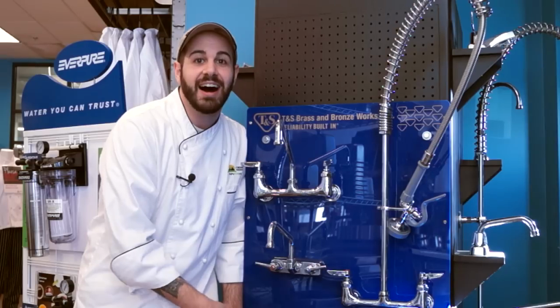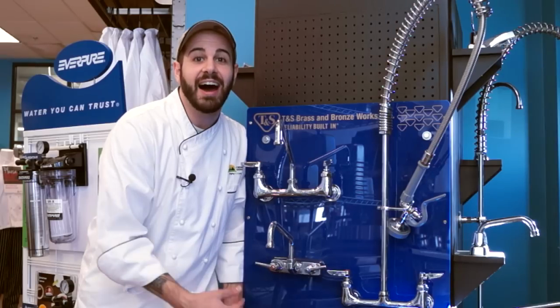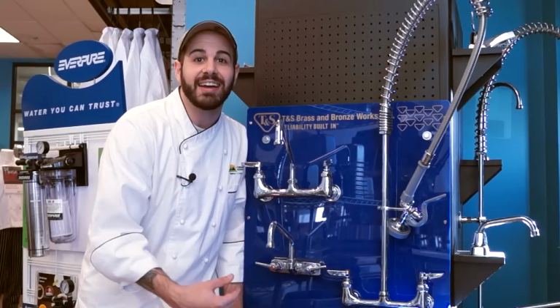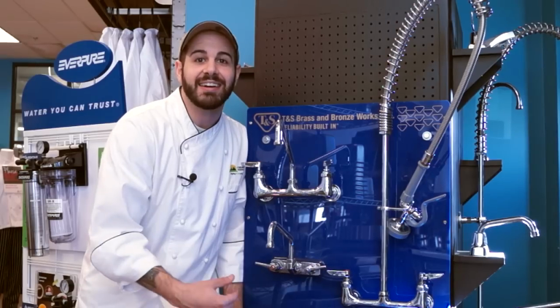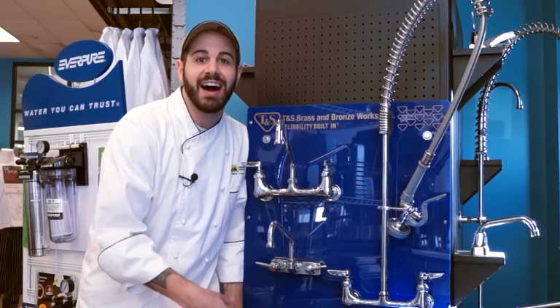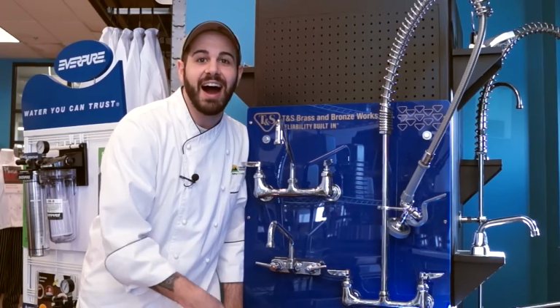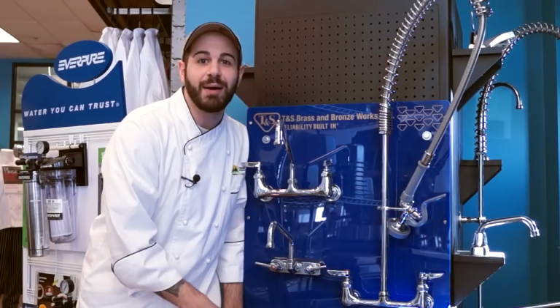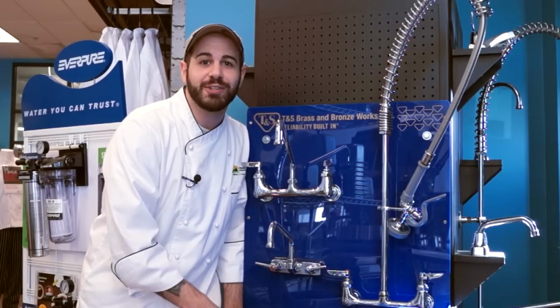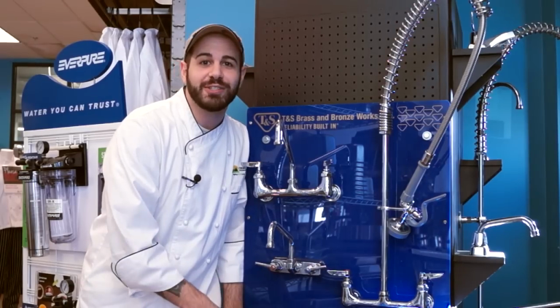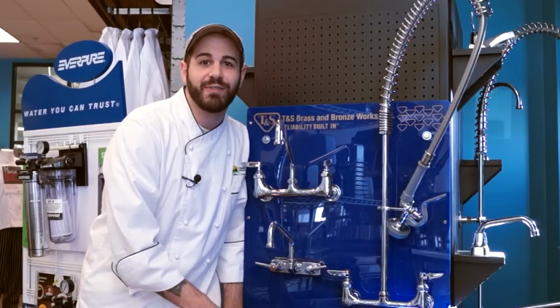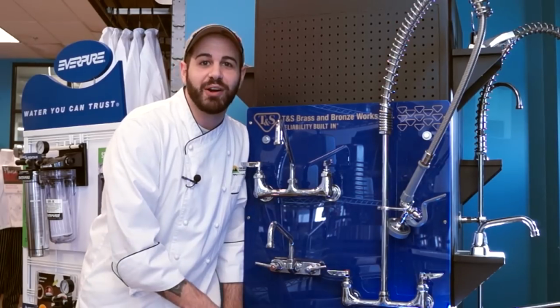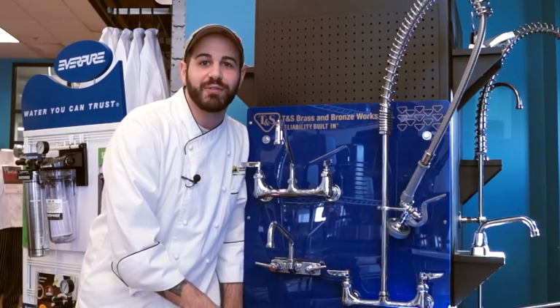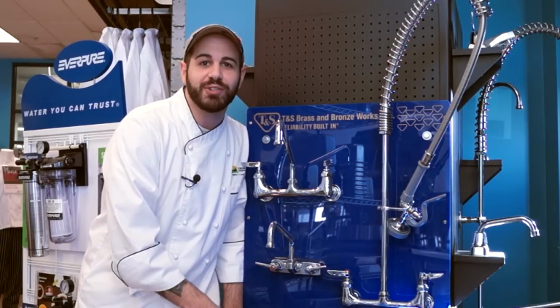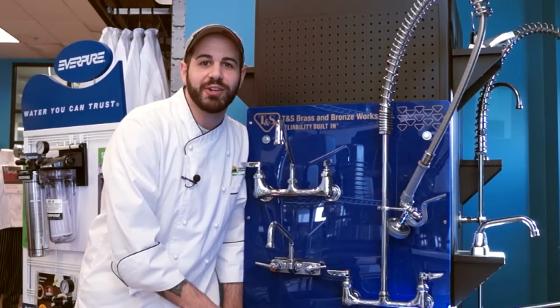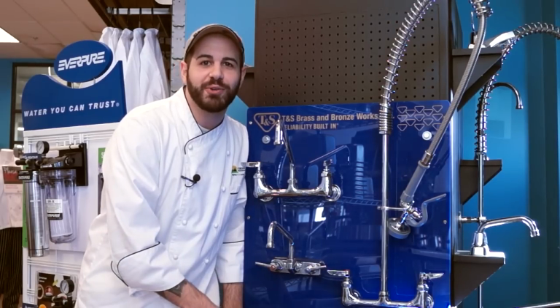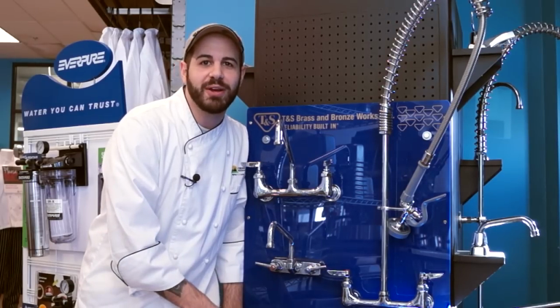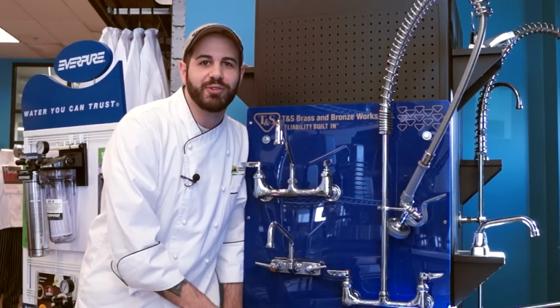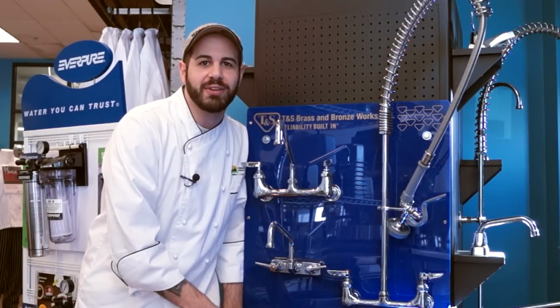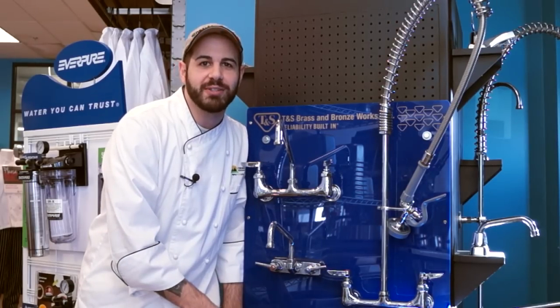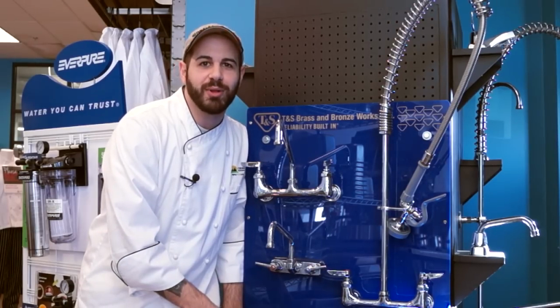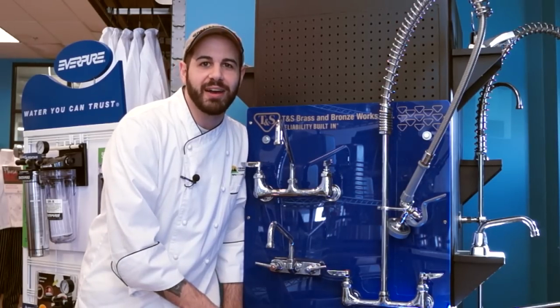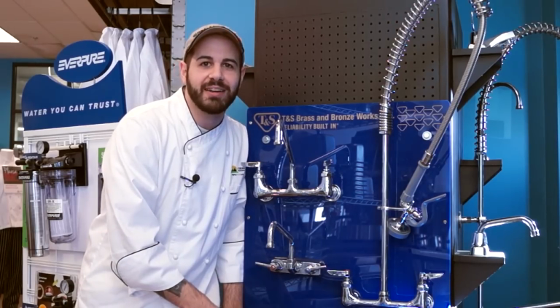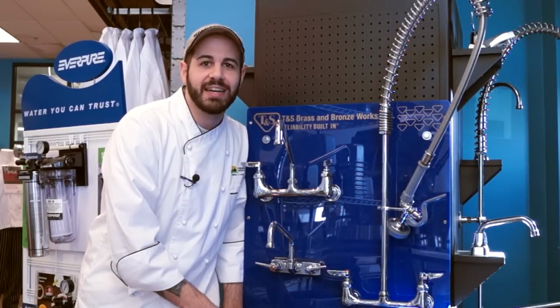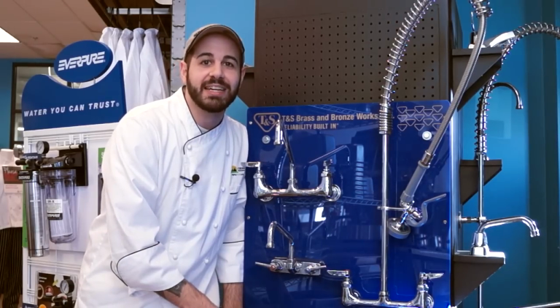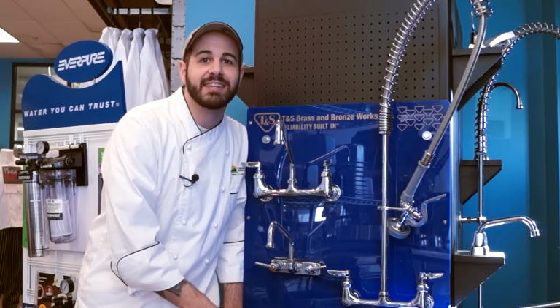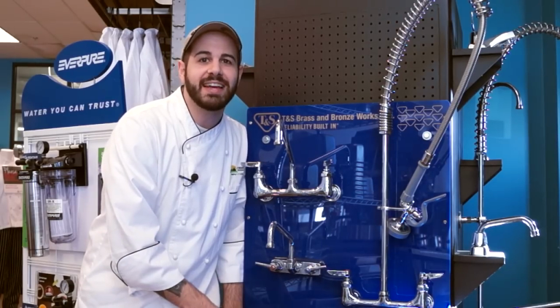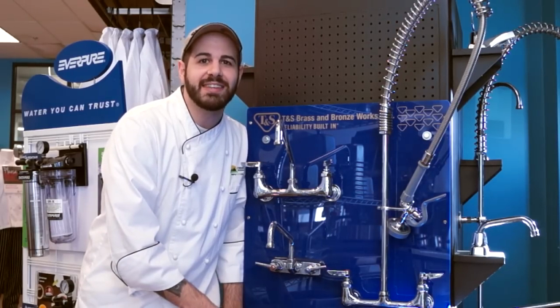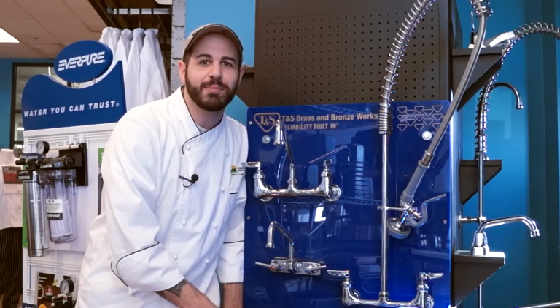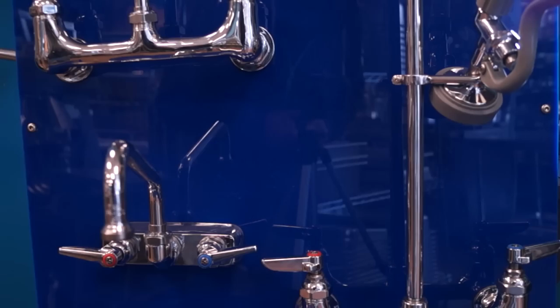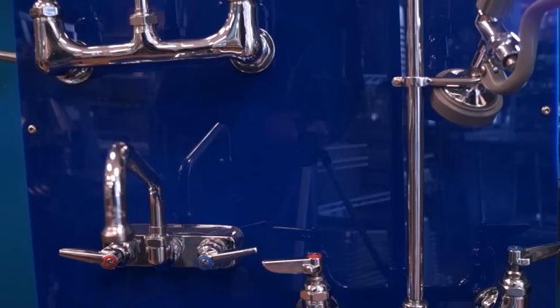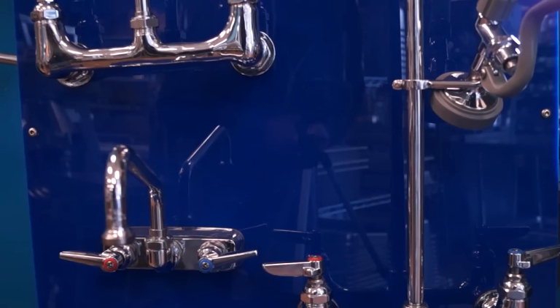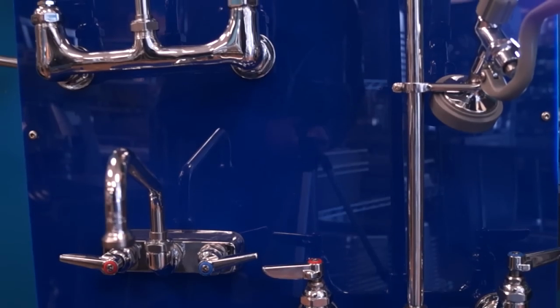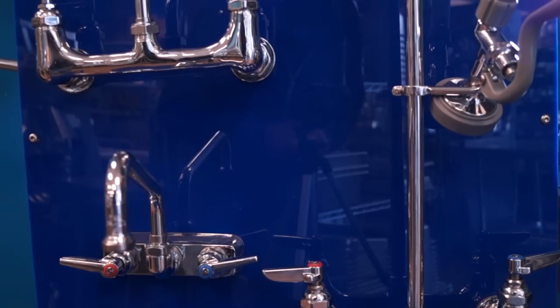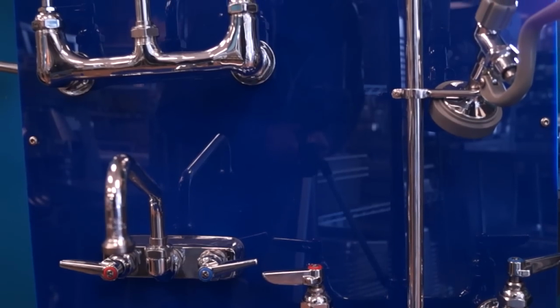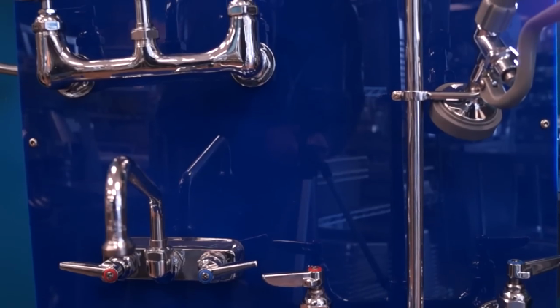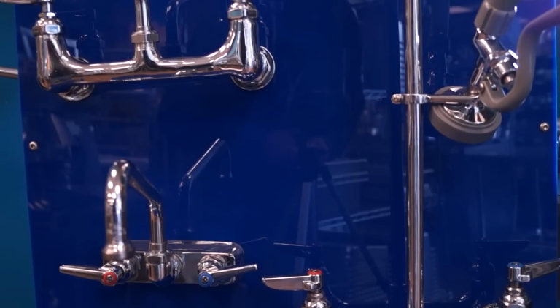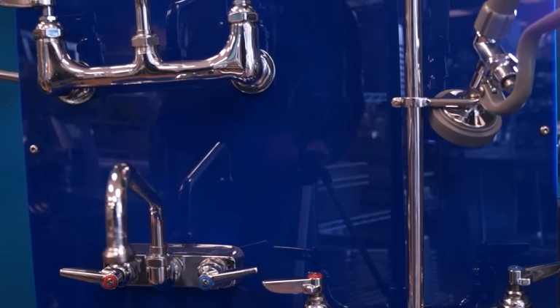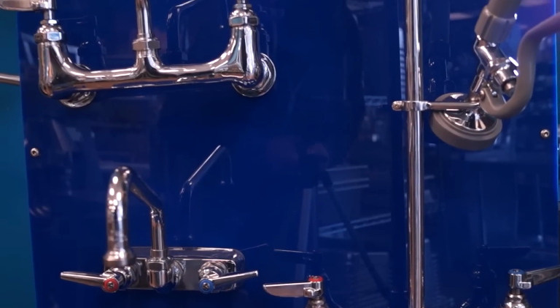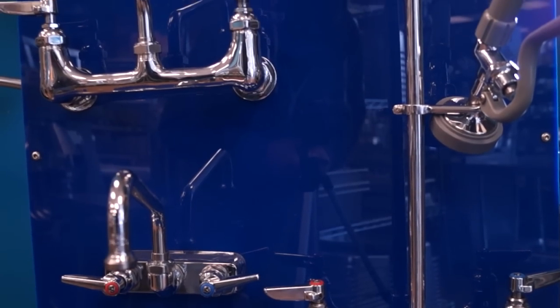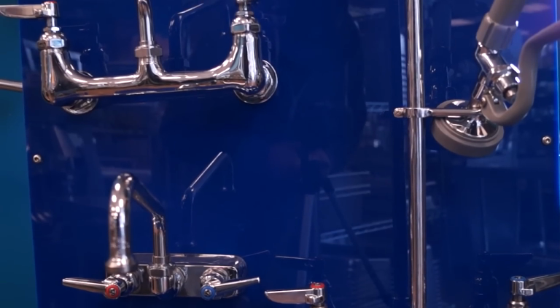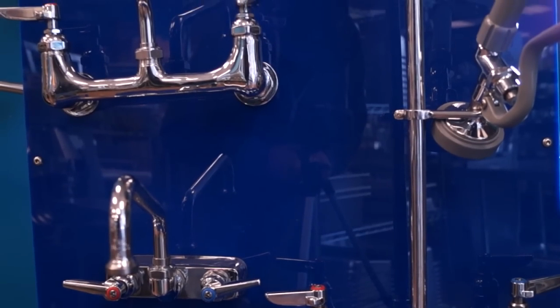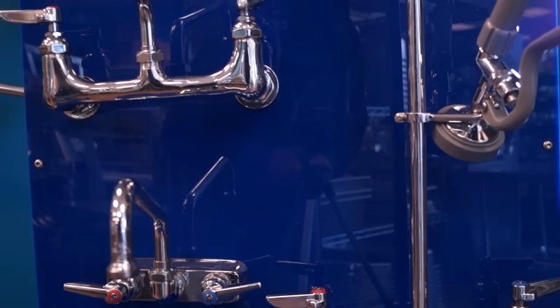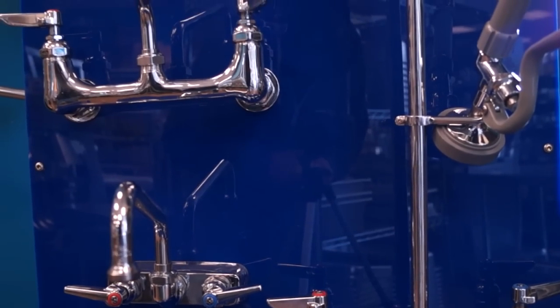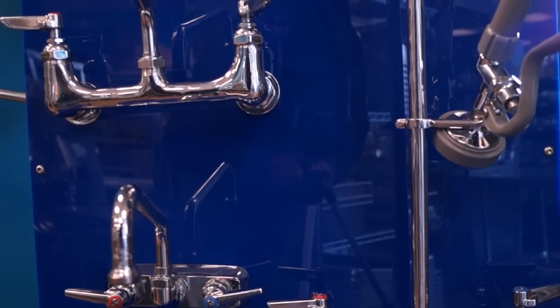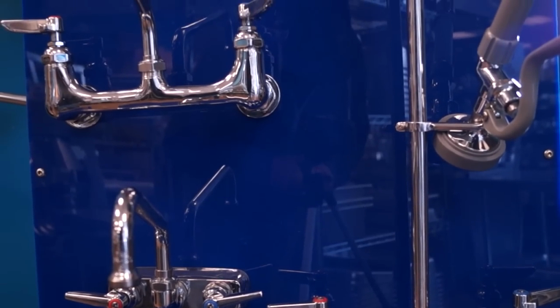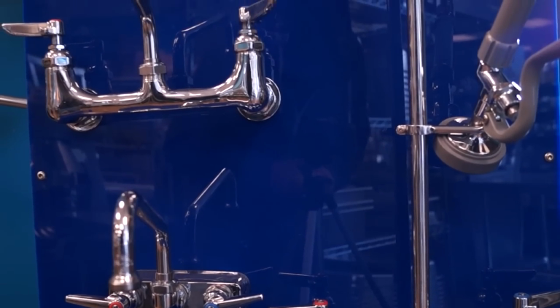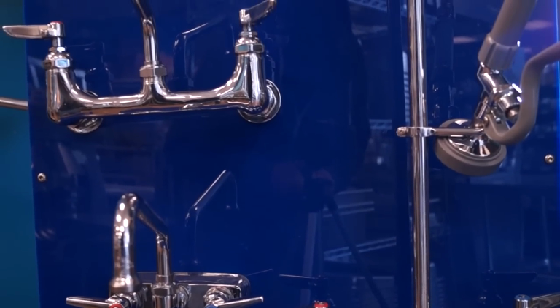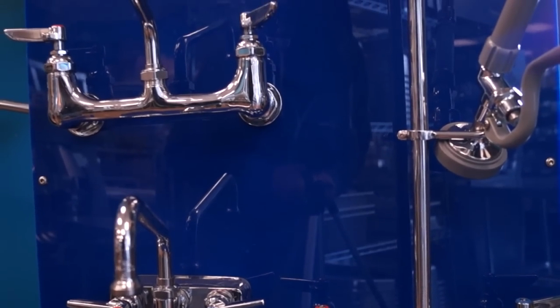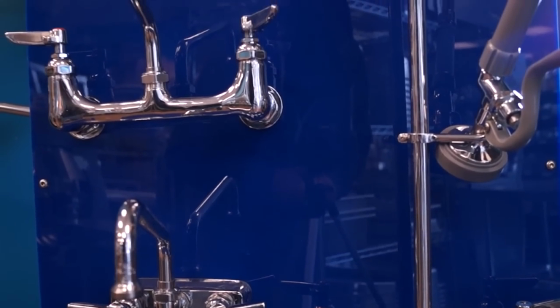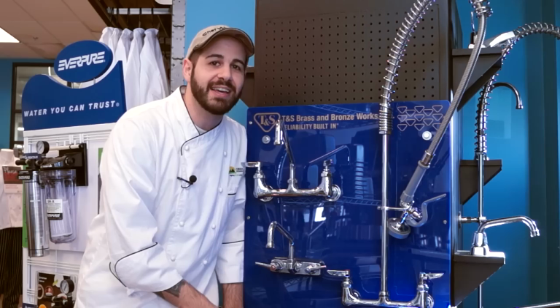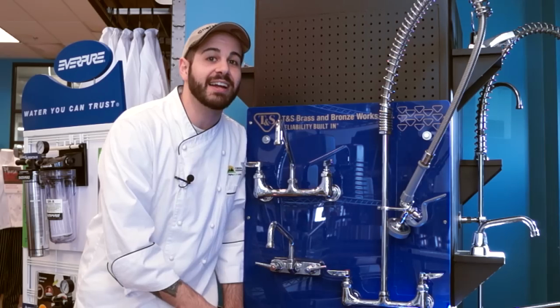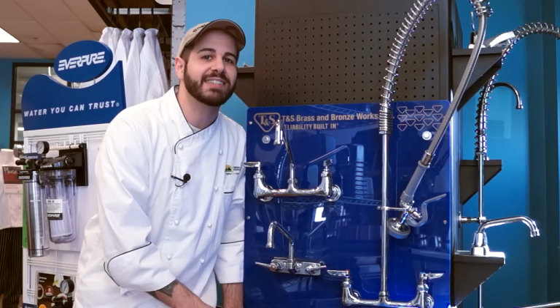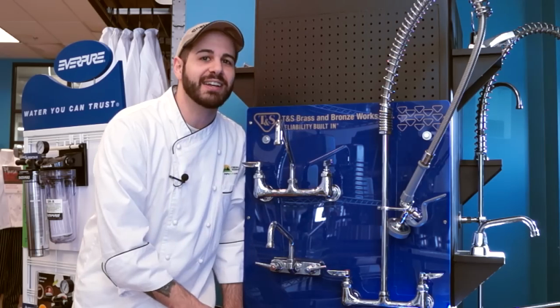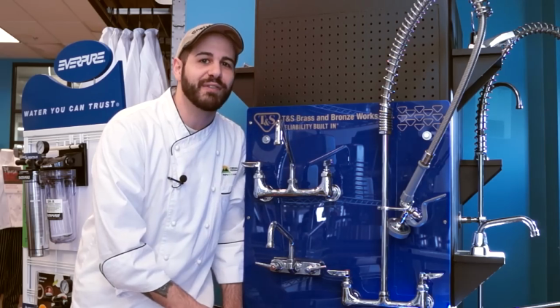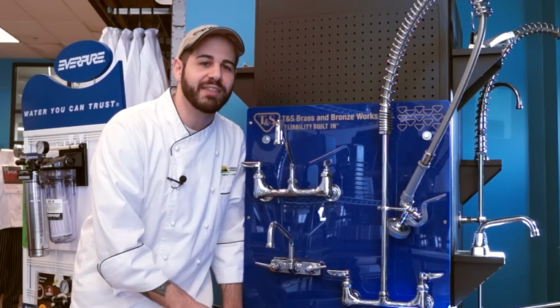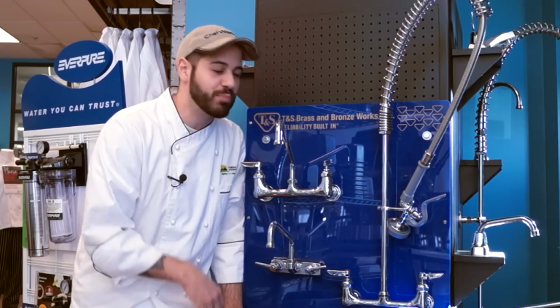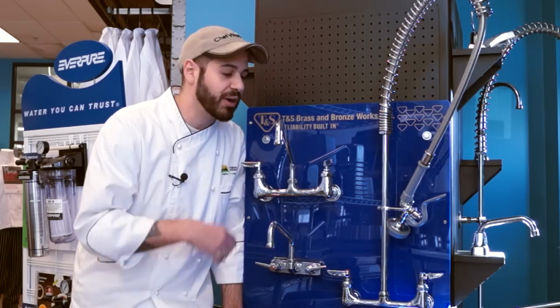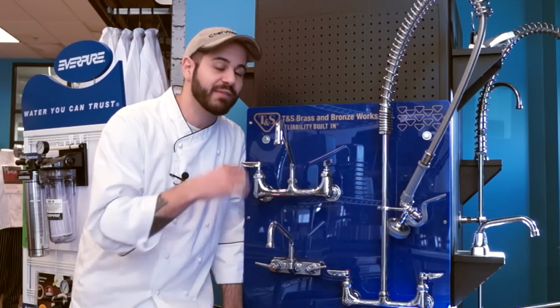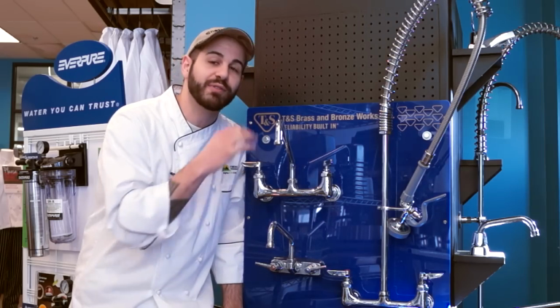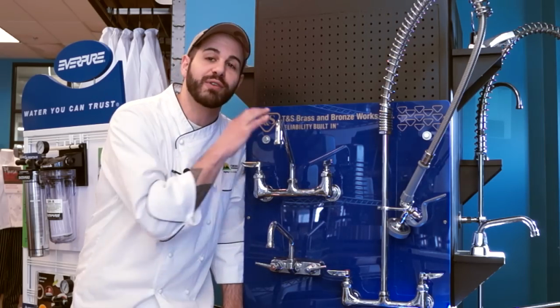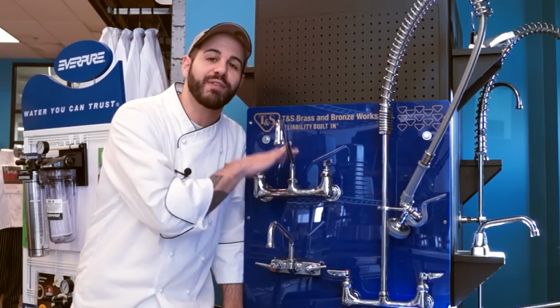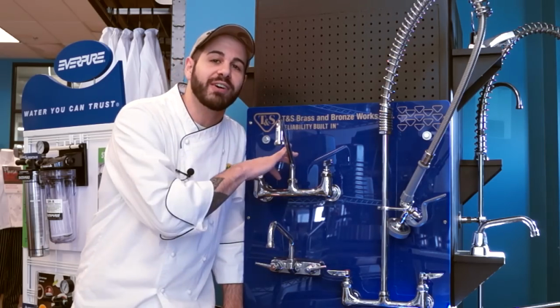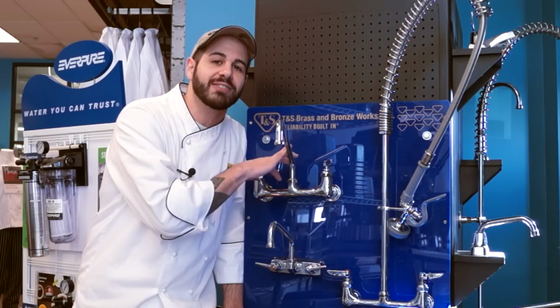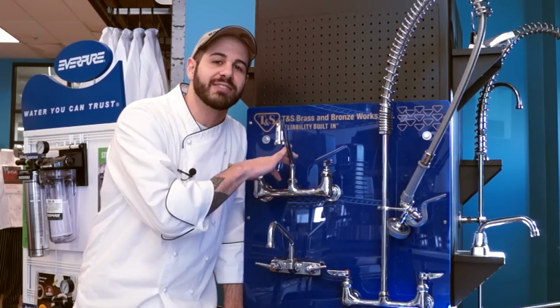Hi, I'm Chris Tavano for Tundra Restaurant Supply. In today's episode, I'm going to show you how to troubleshoot common leaks and identify the brain of your faucet.